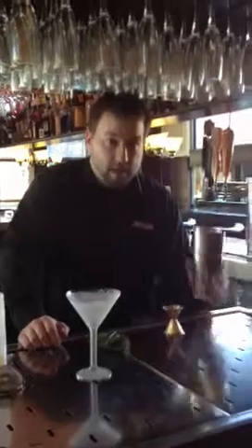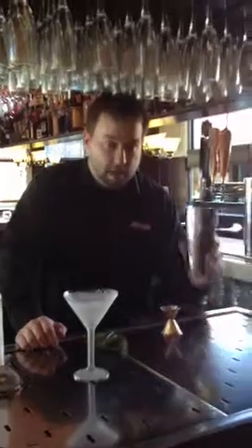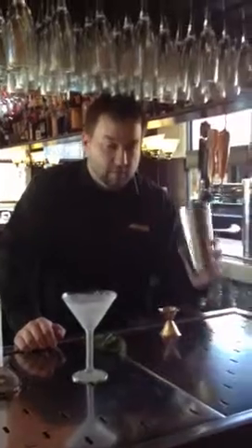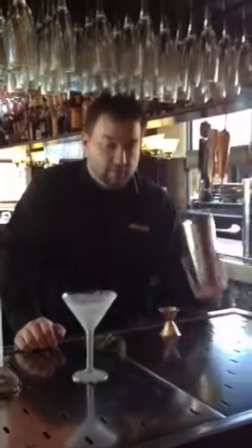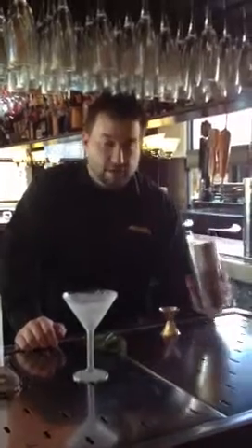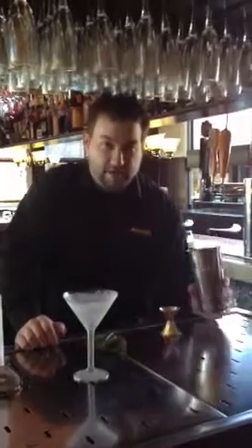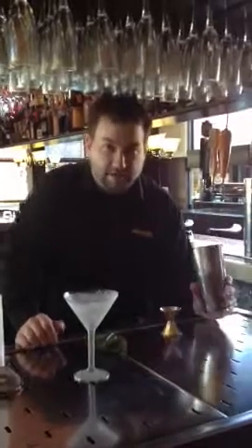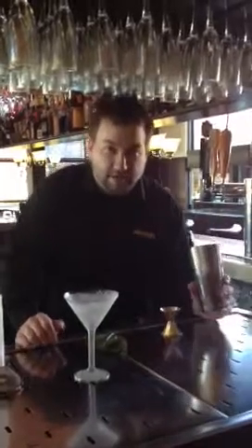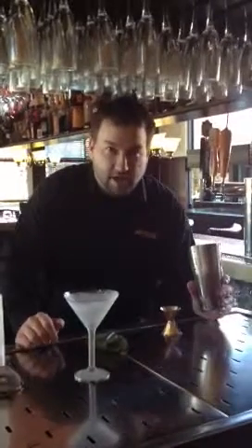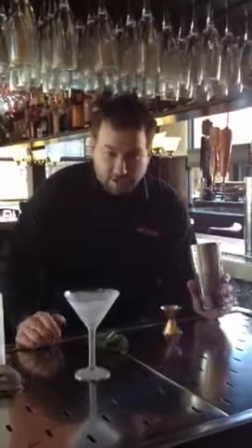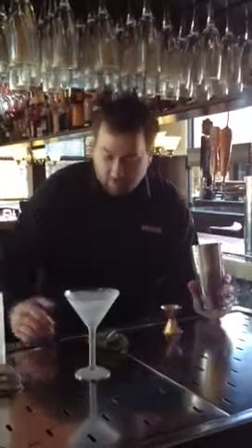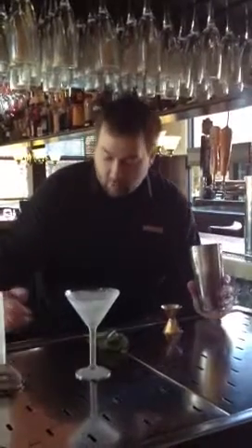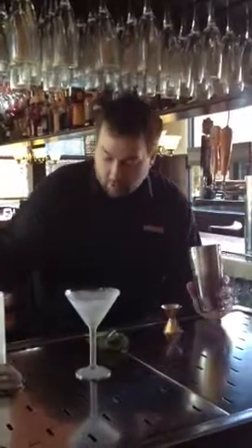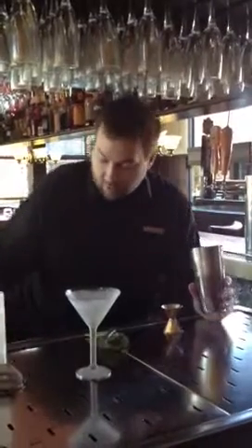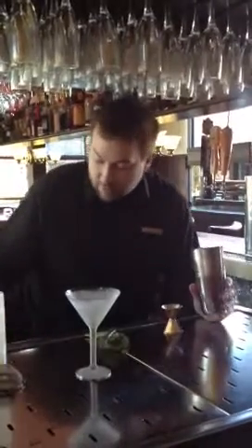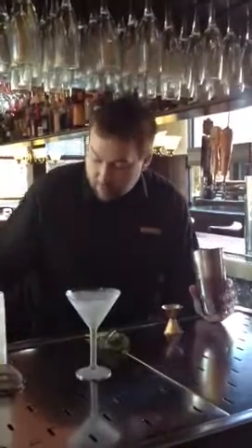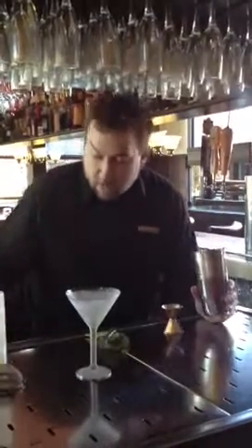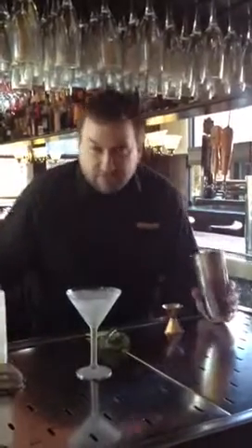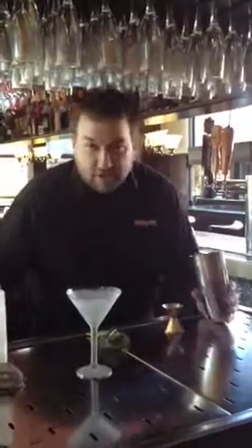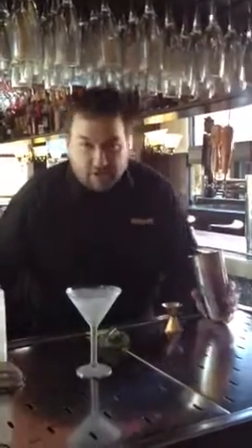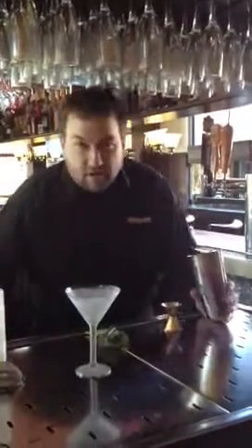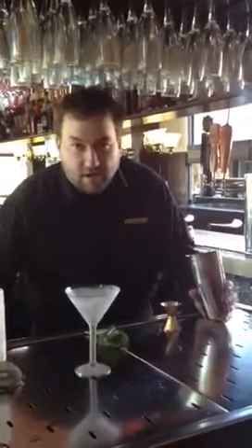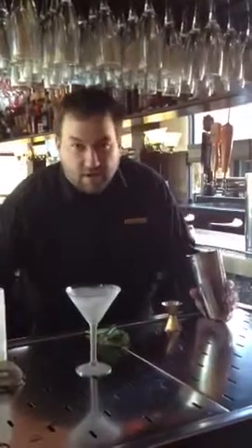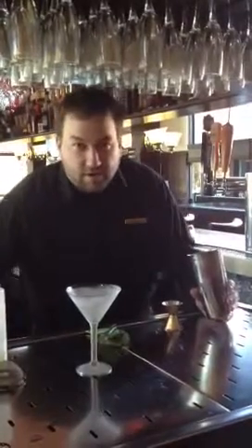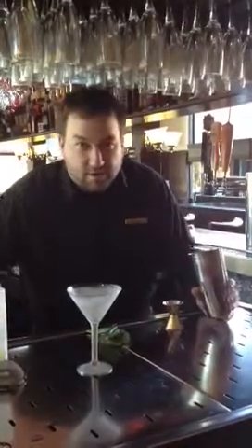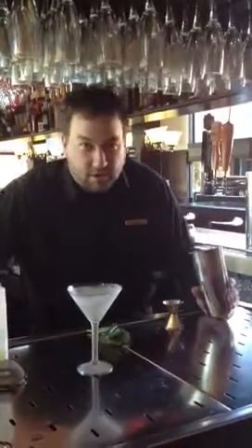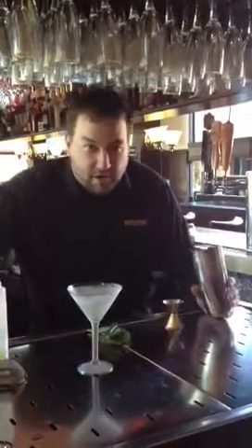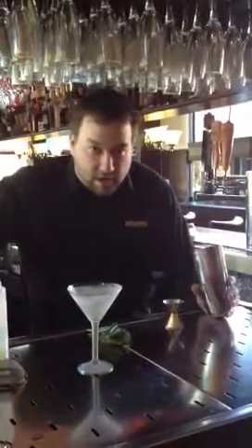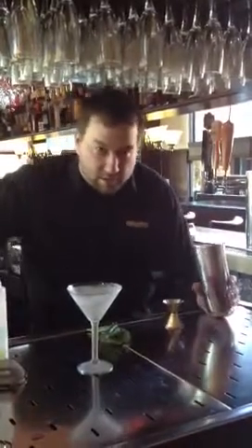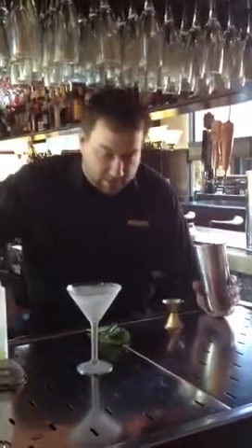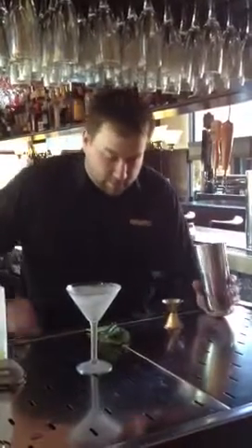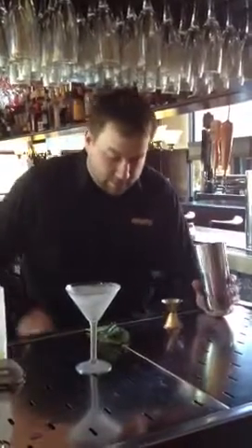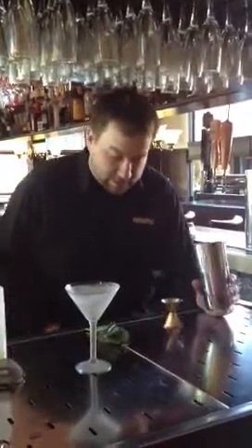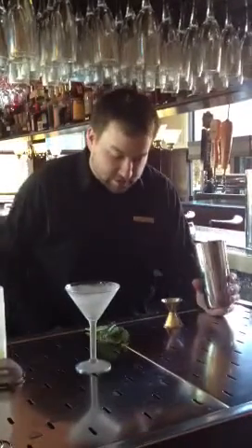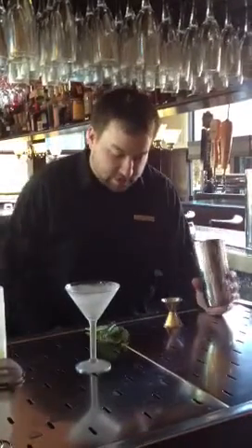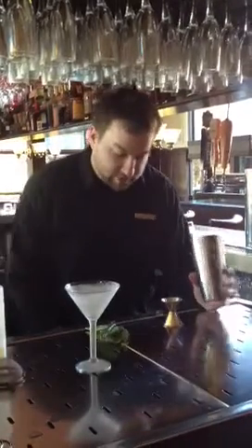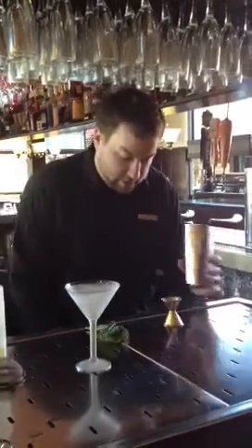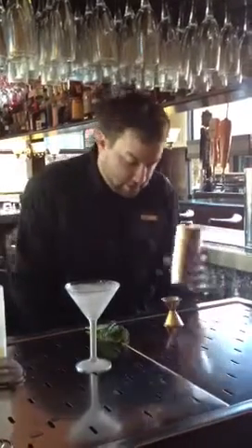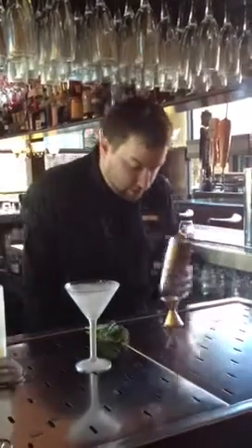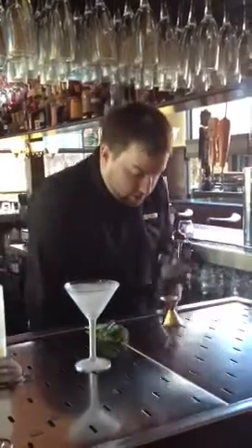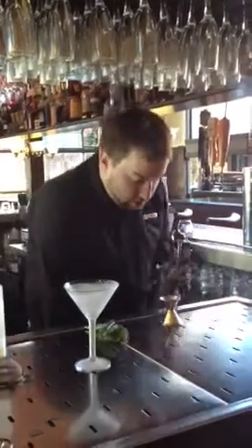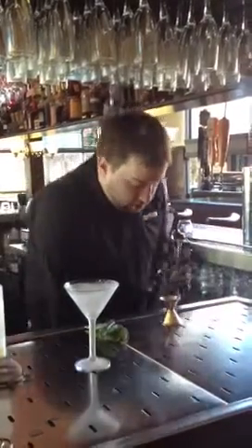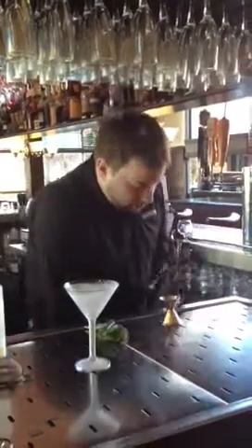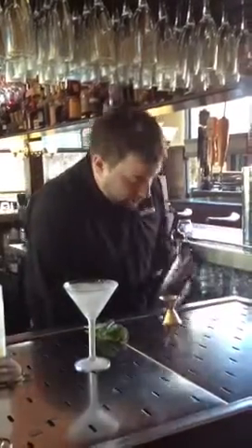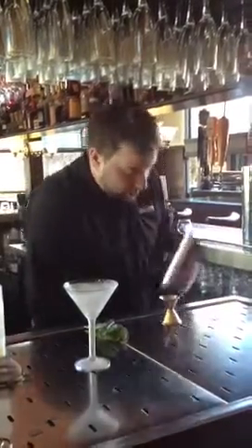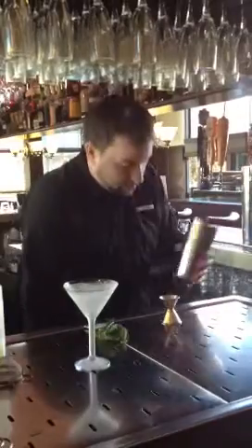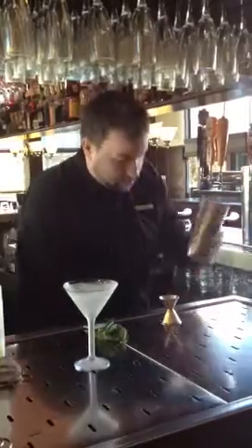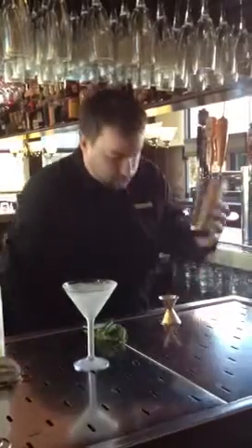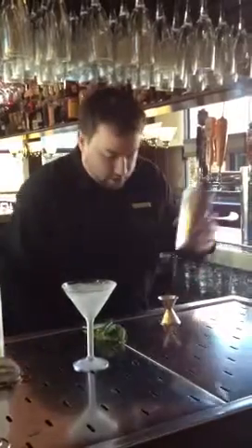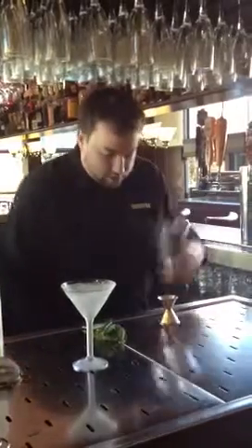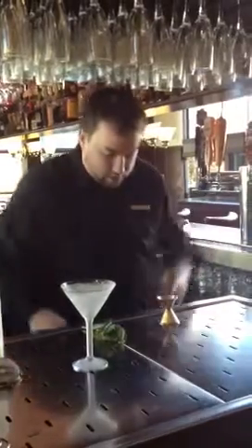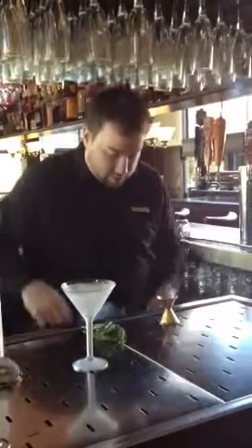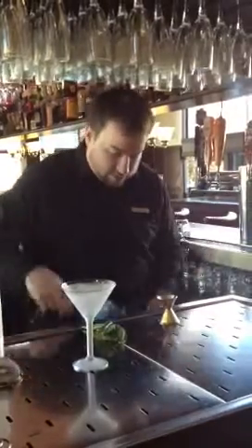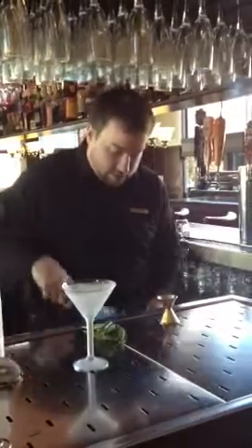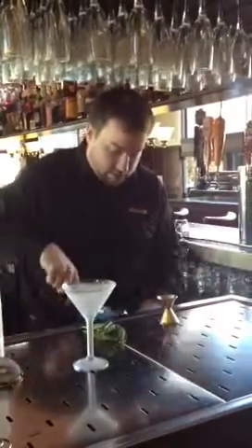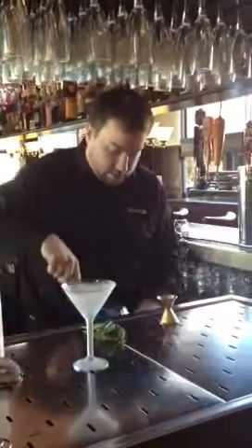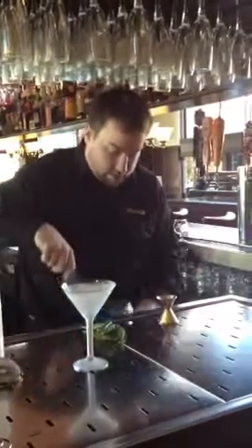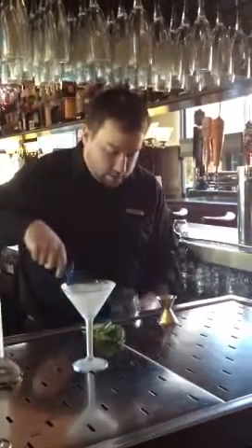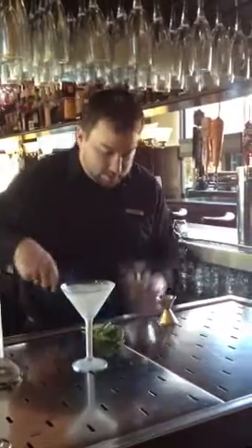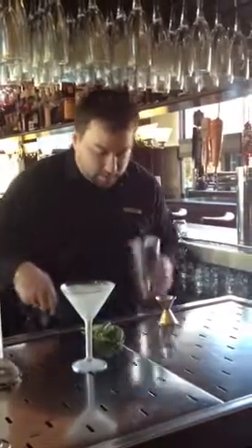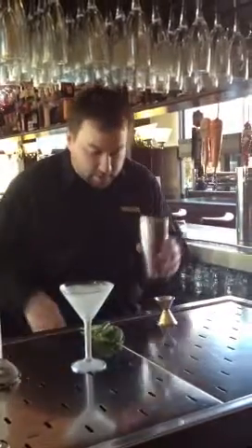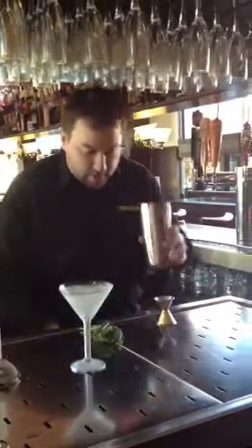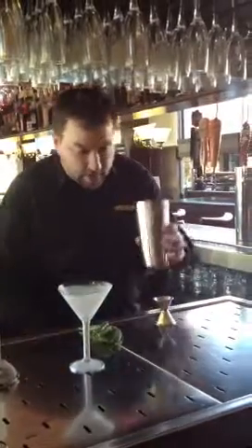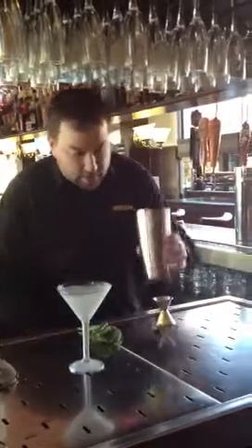Hello everybody, this is Jonathan Moore from Himalay's Restaurant here to show you how to make a basil tamlet in your regular tin, filled with ice.